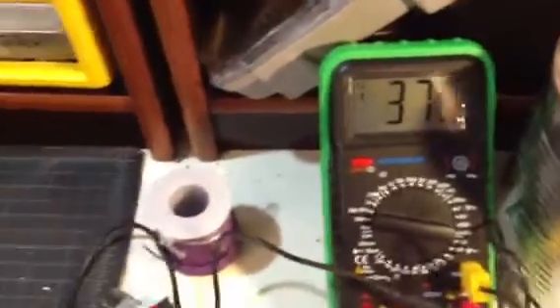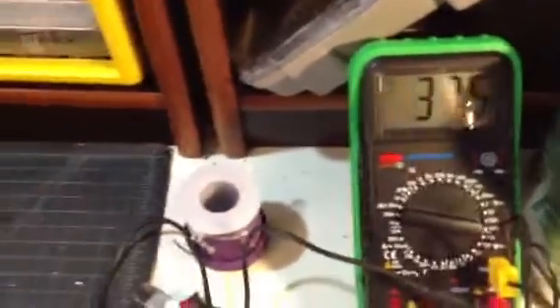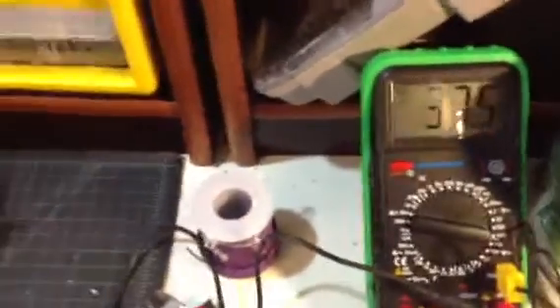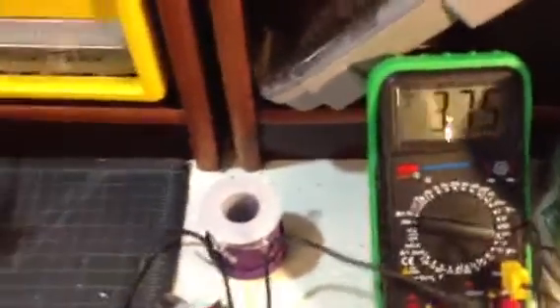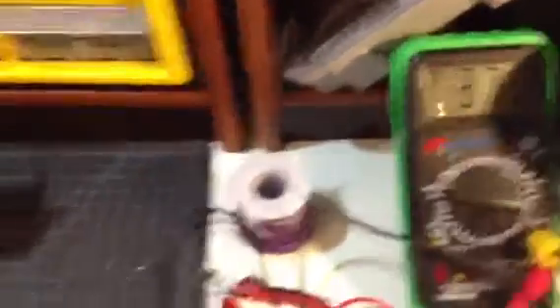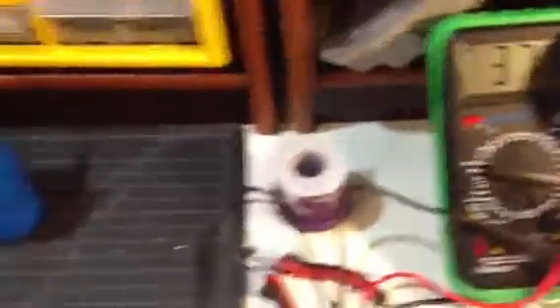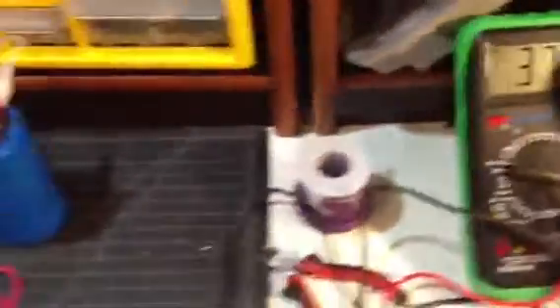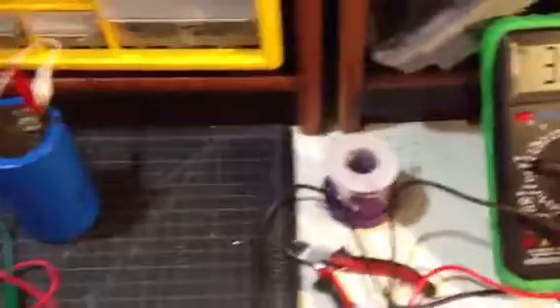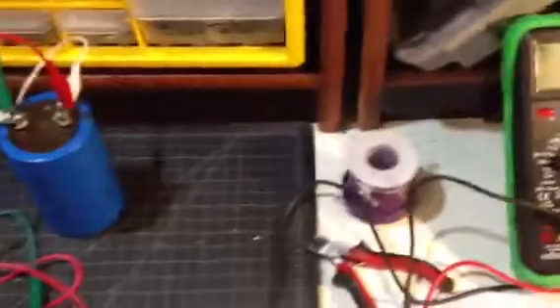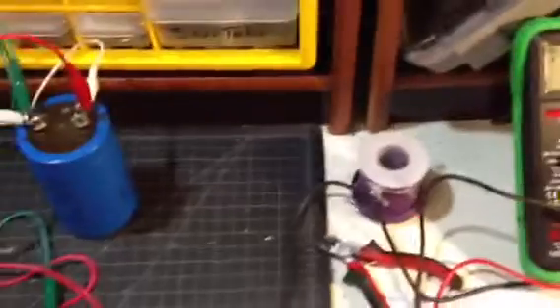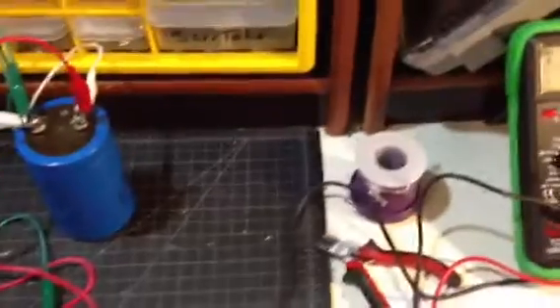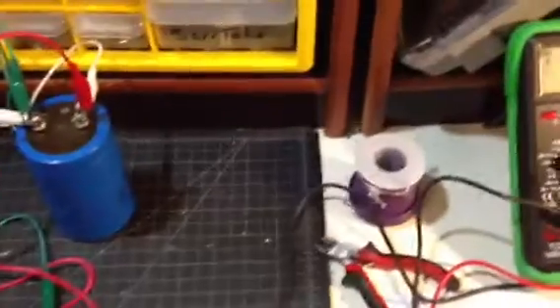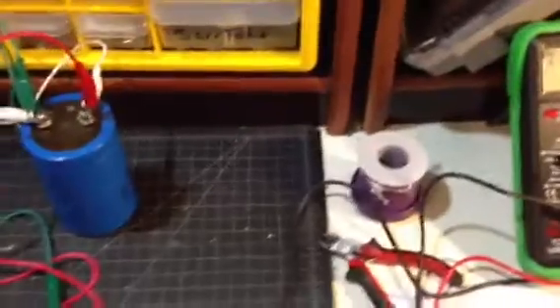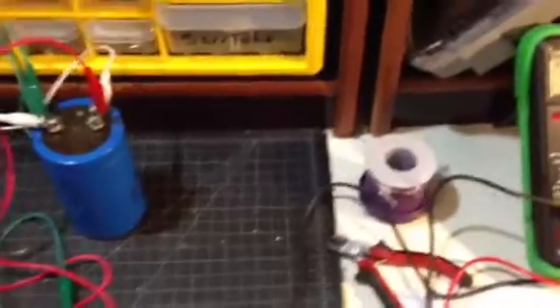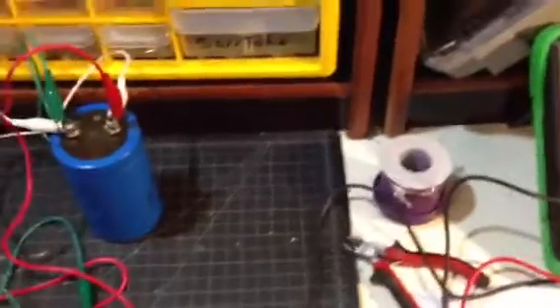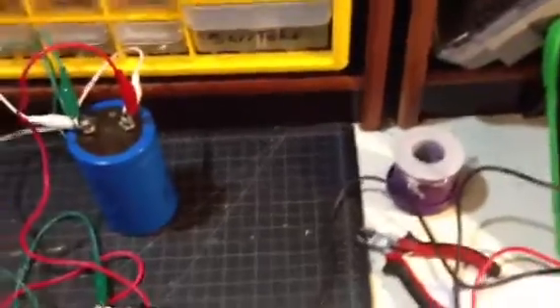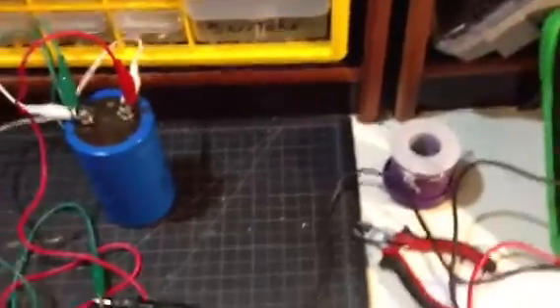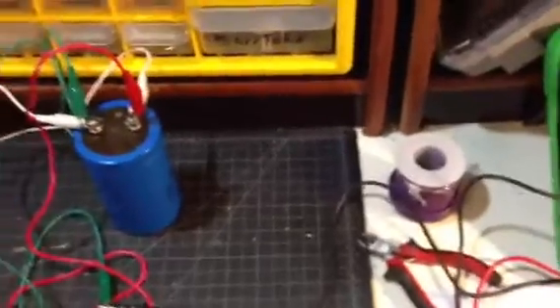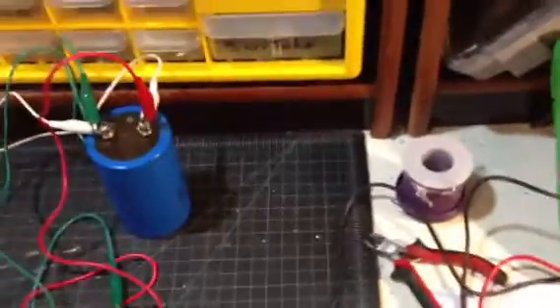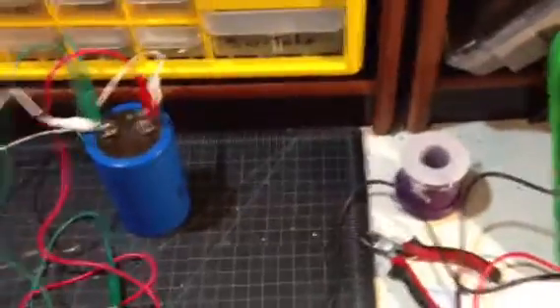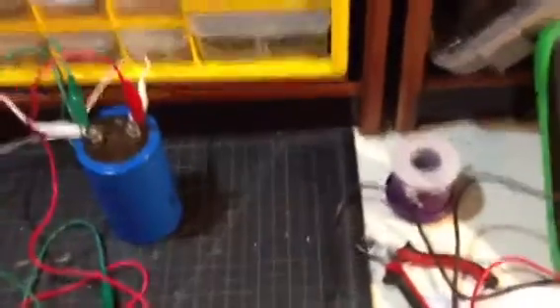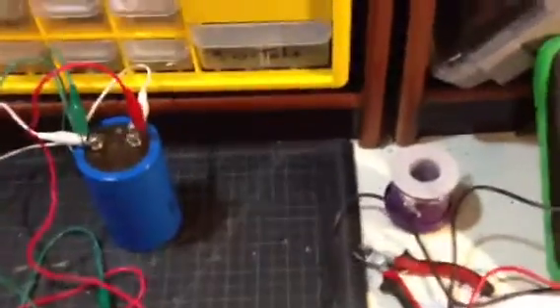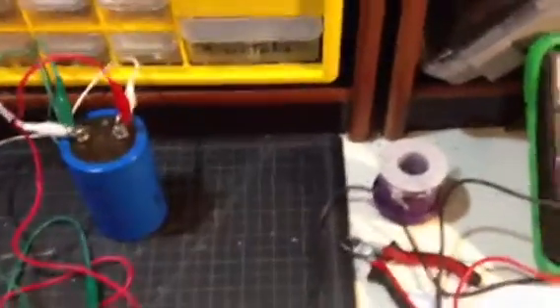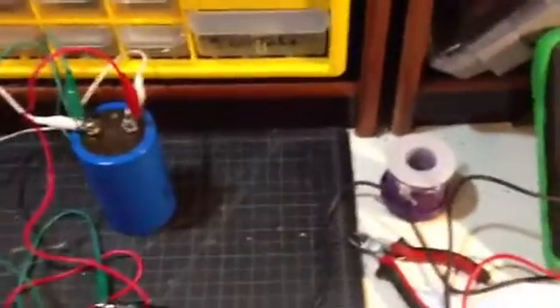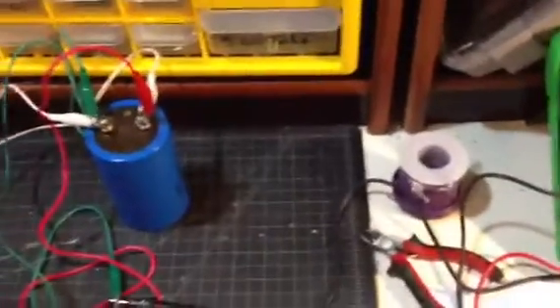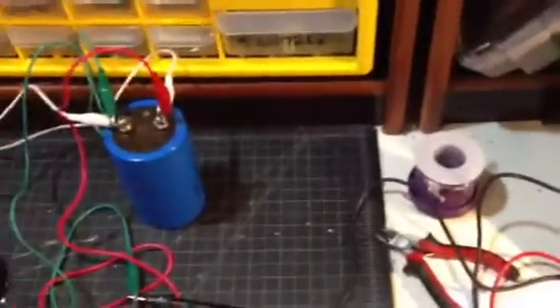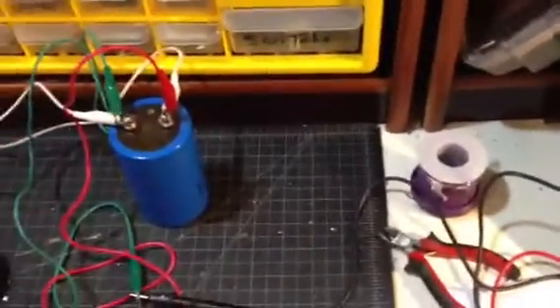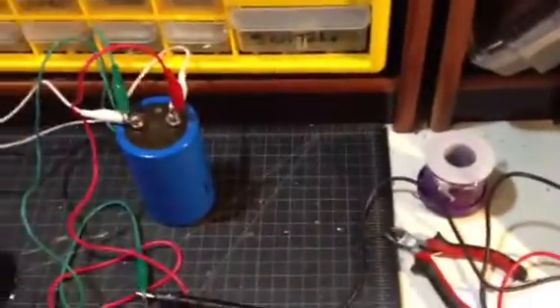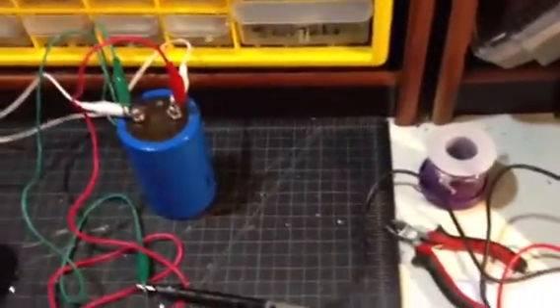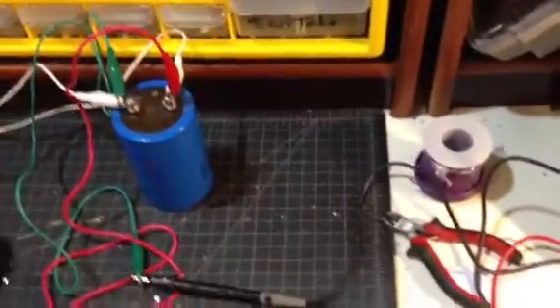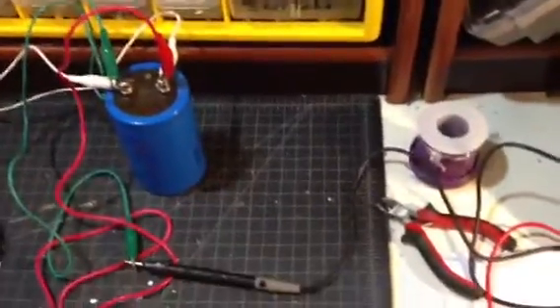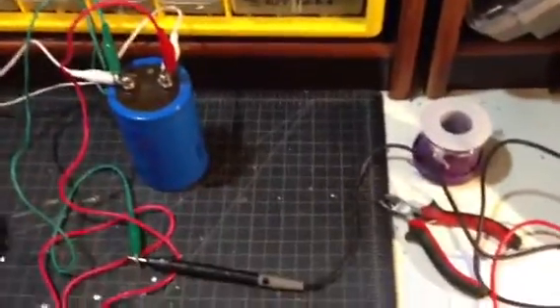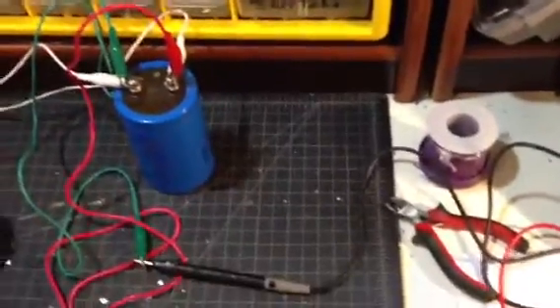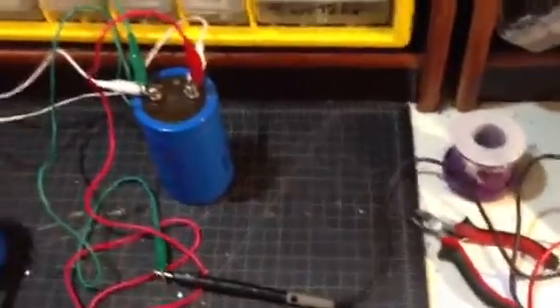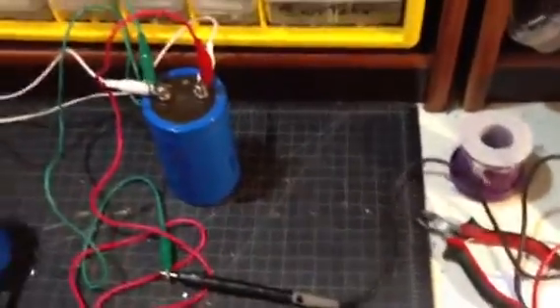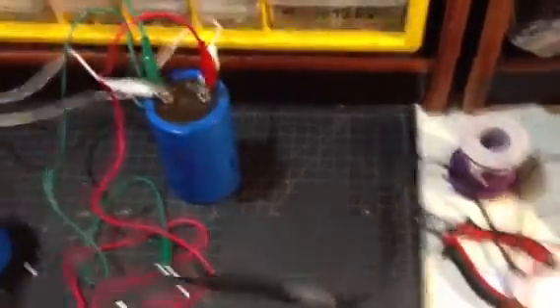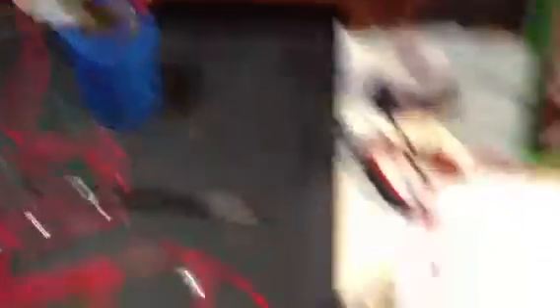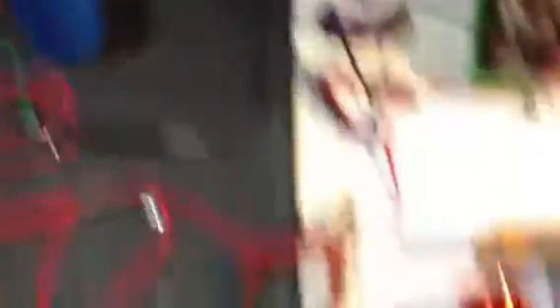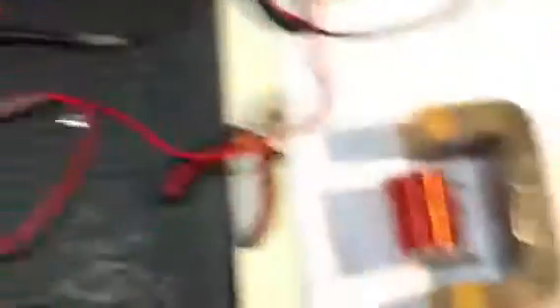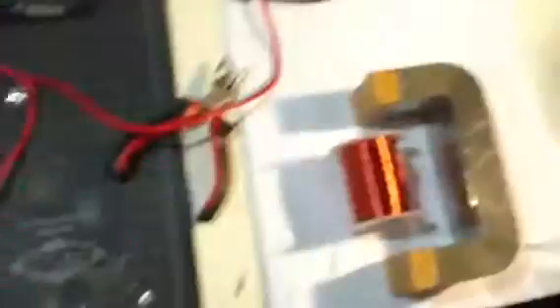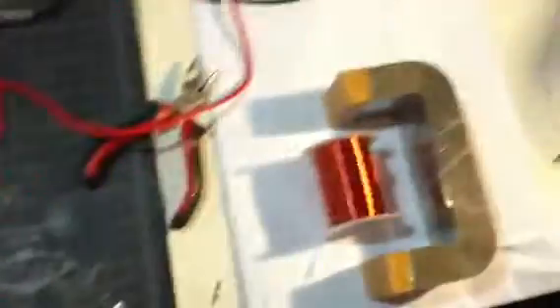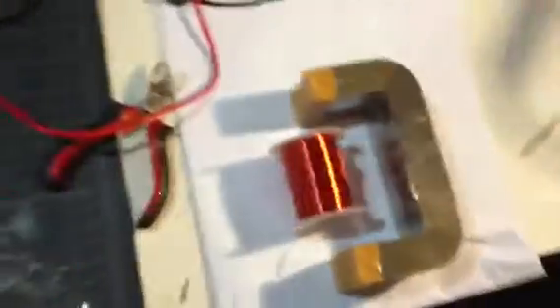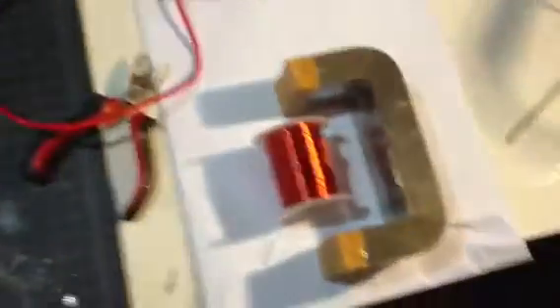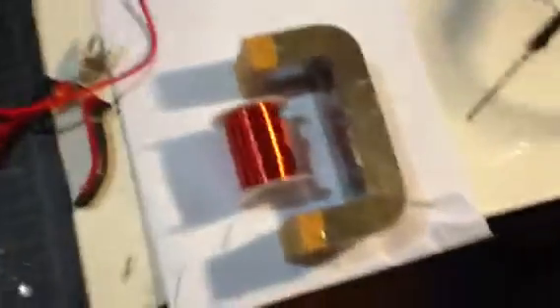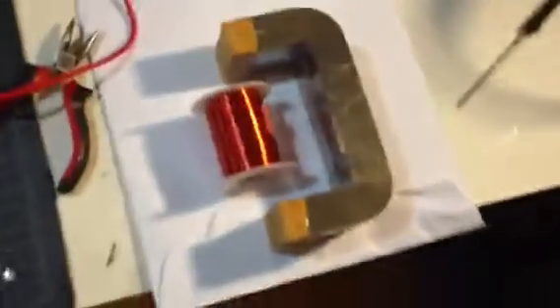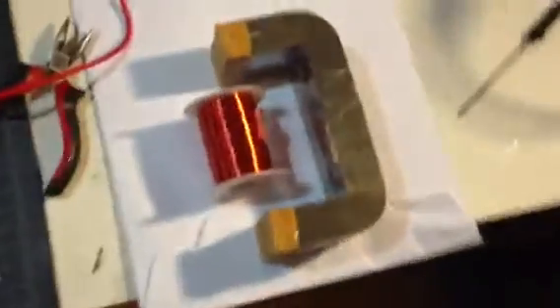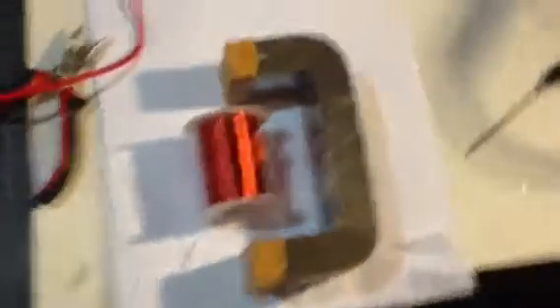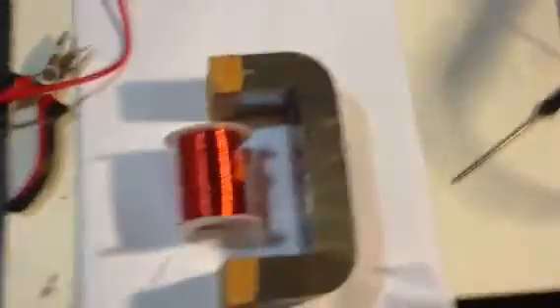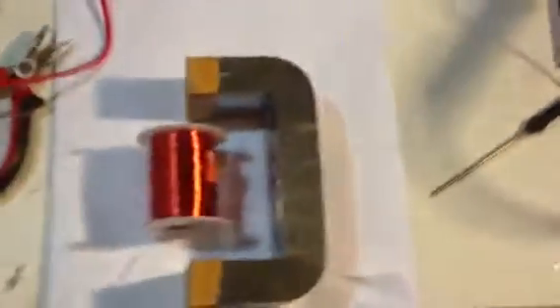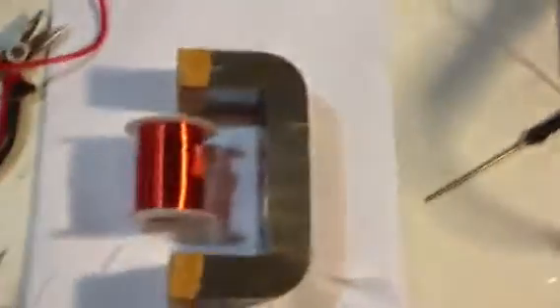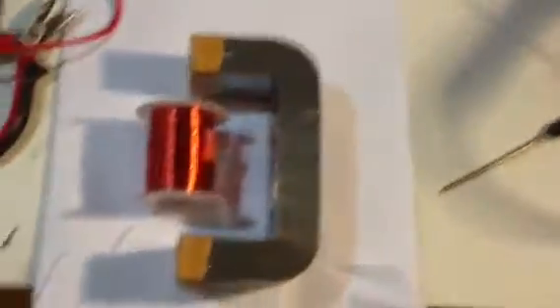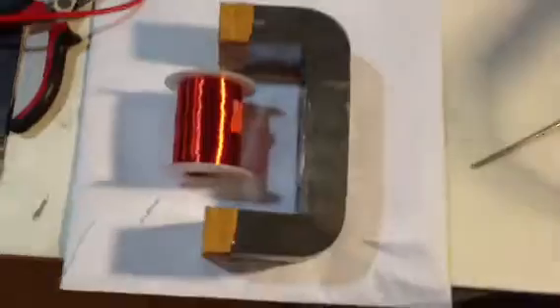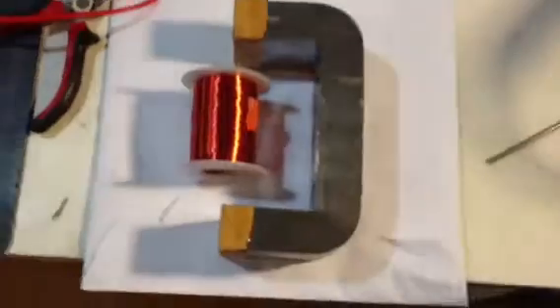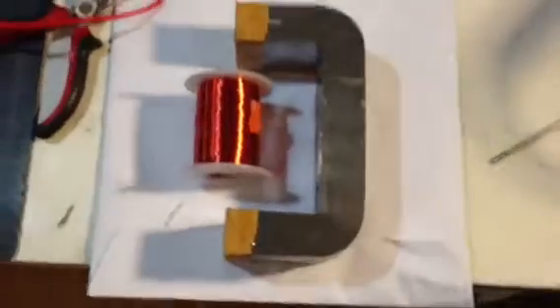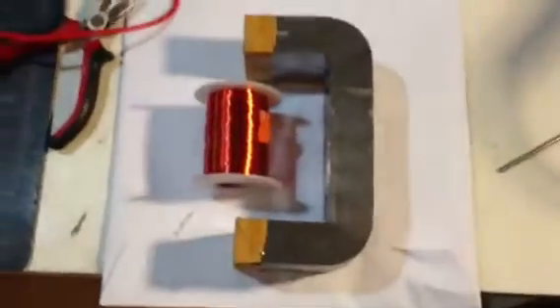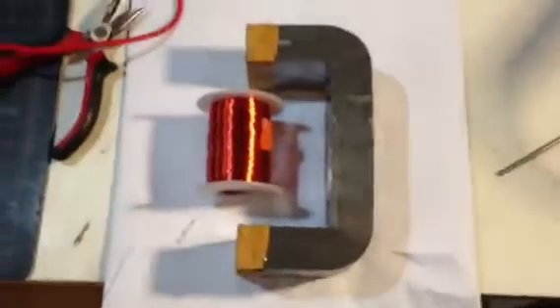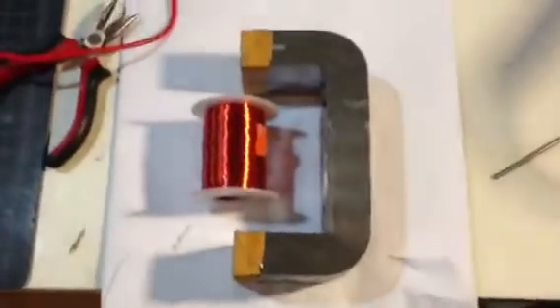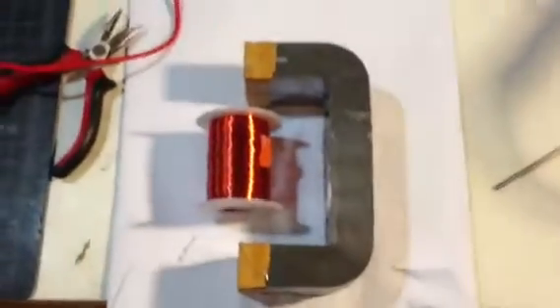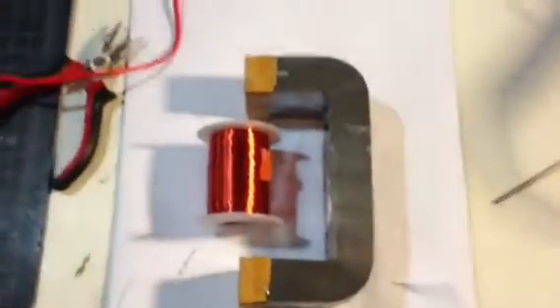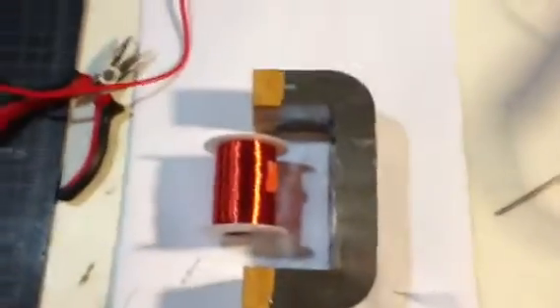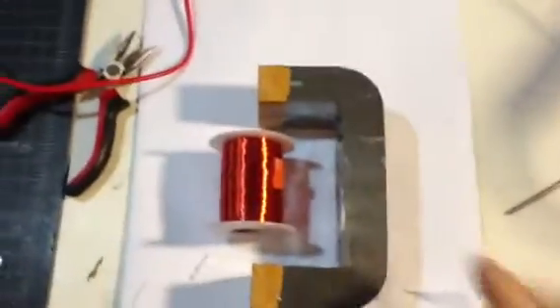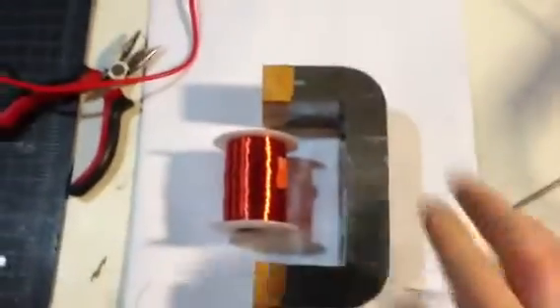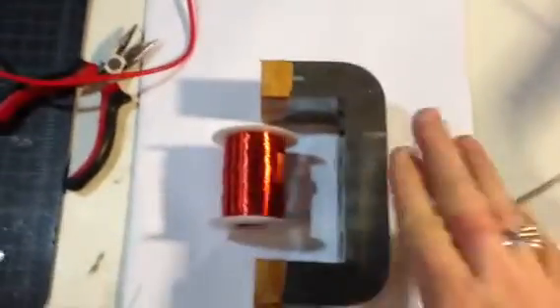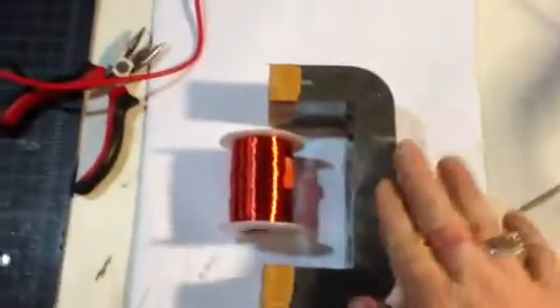It'll charge up to about 400-450 volts in about 60 seconds, and this is the next project.